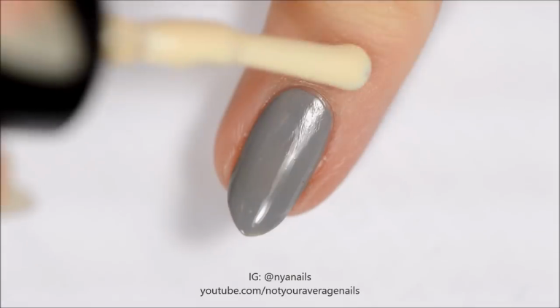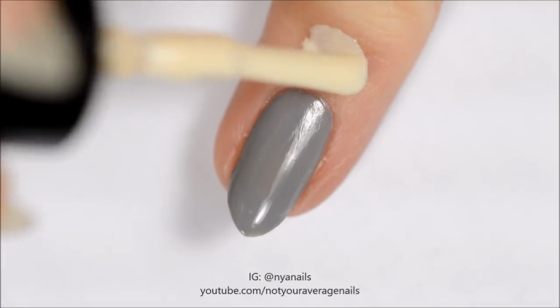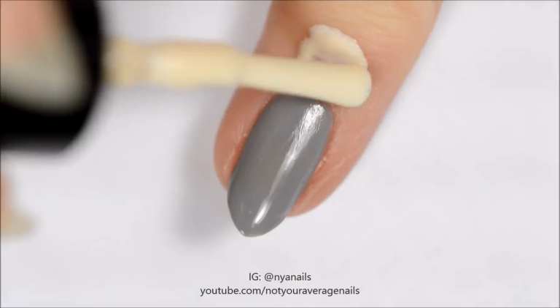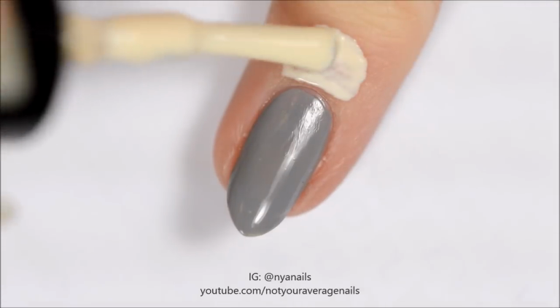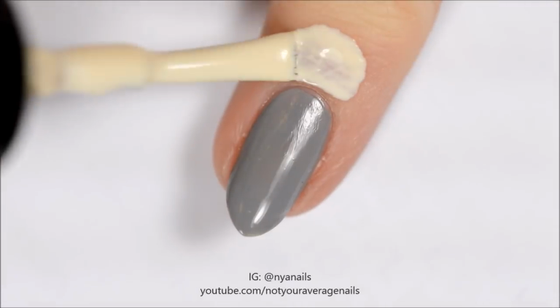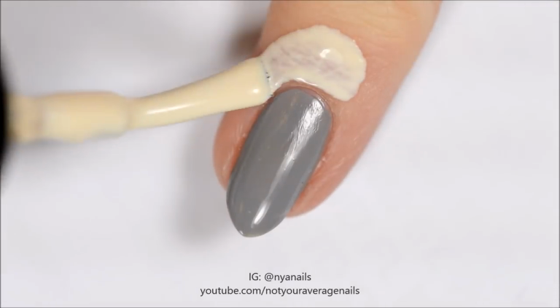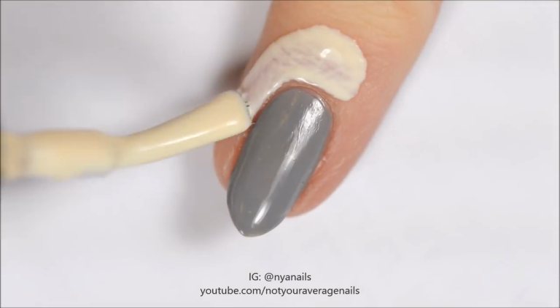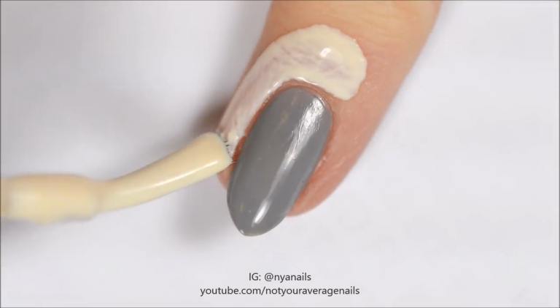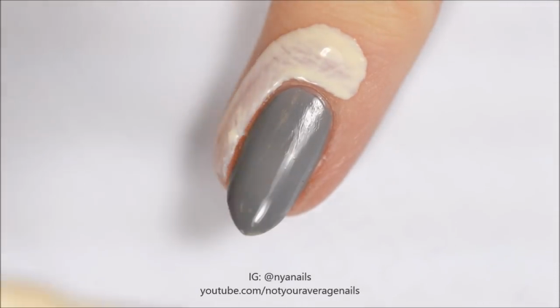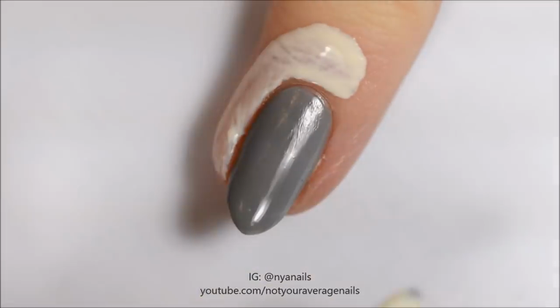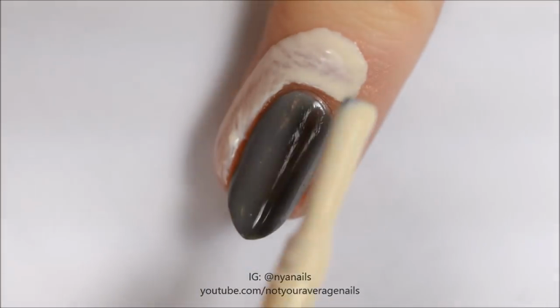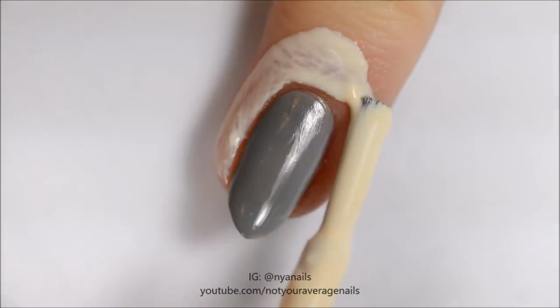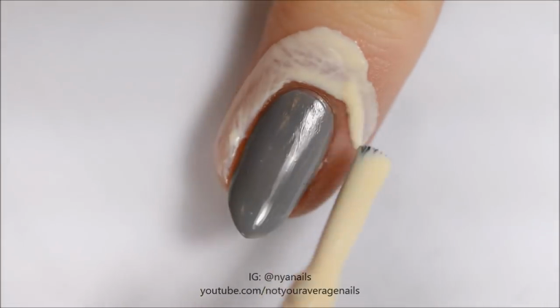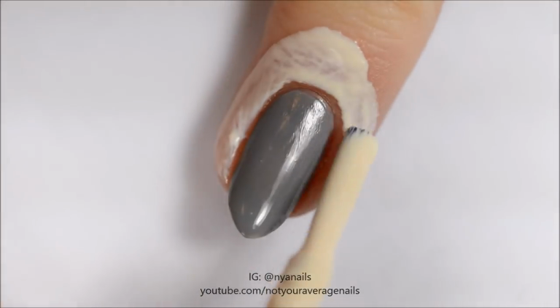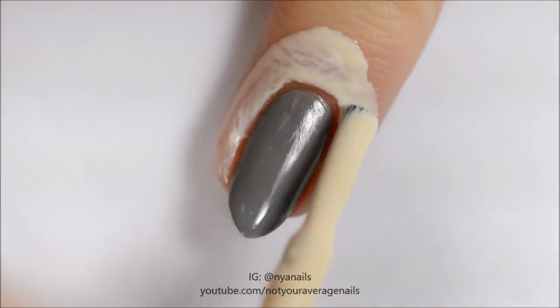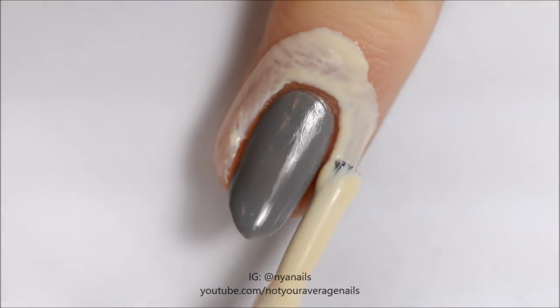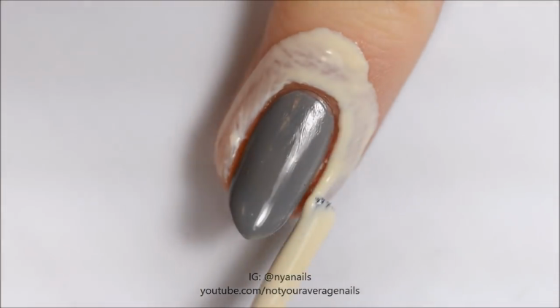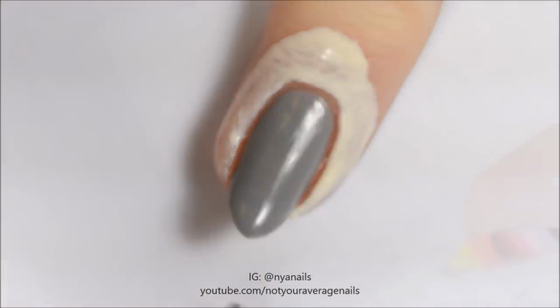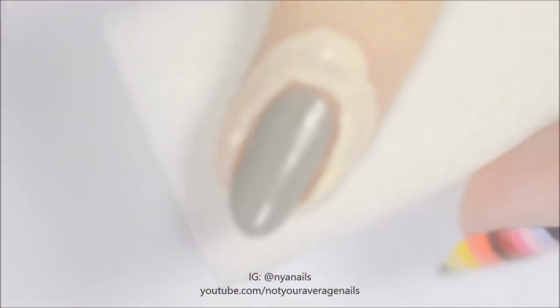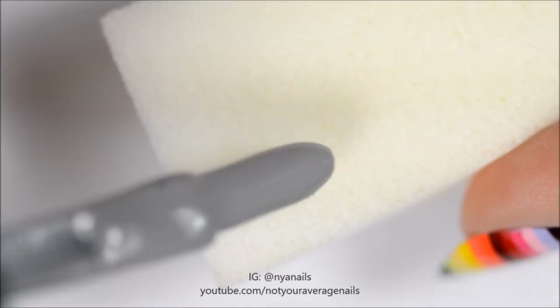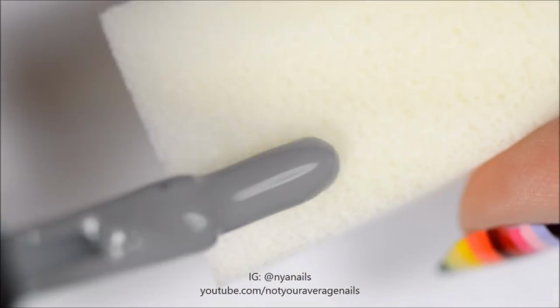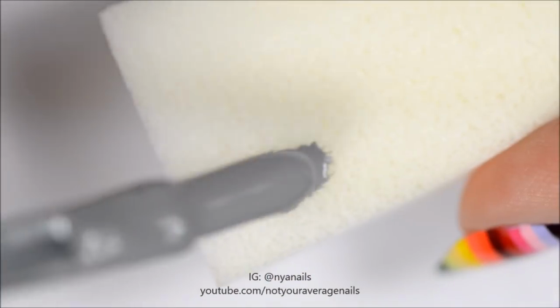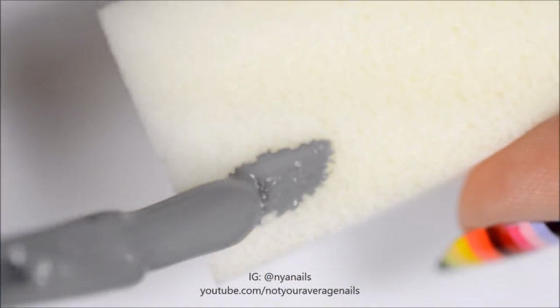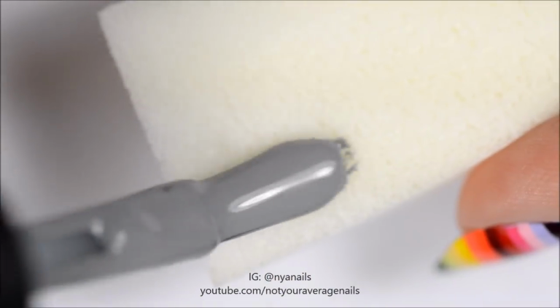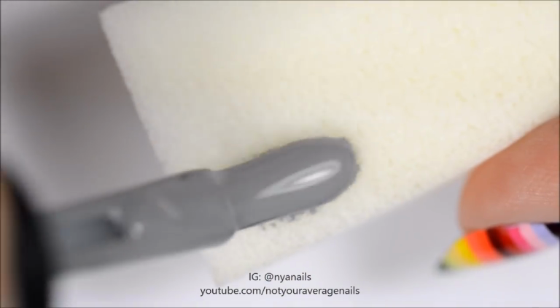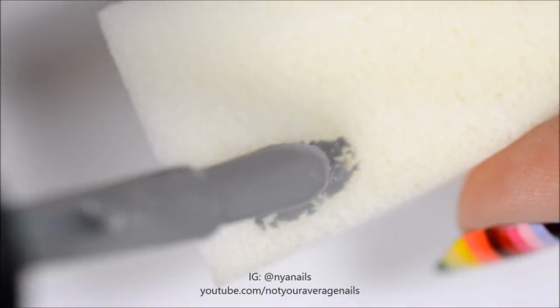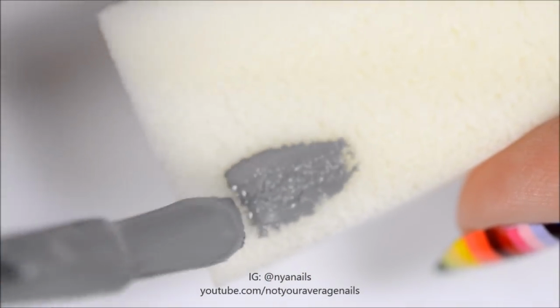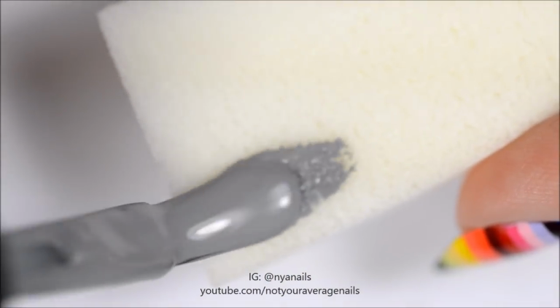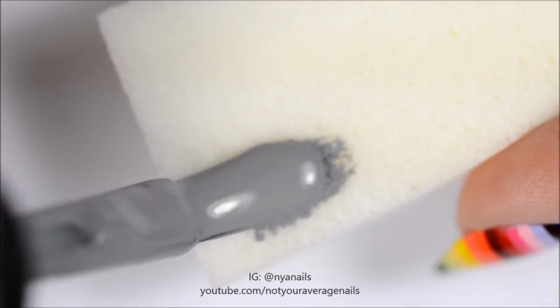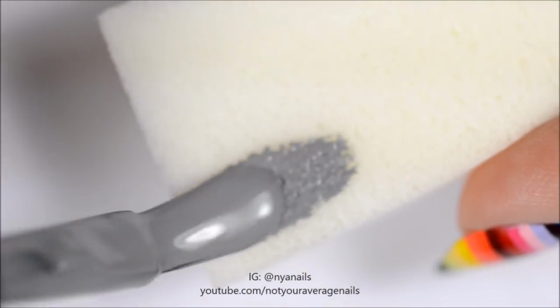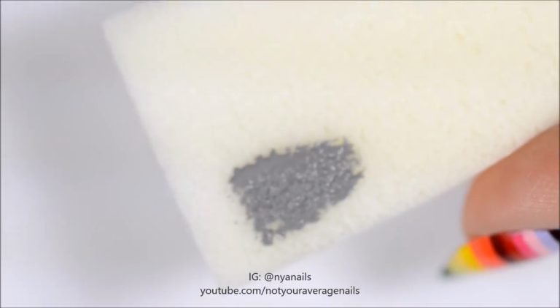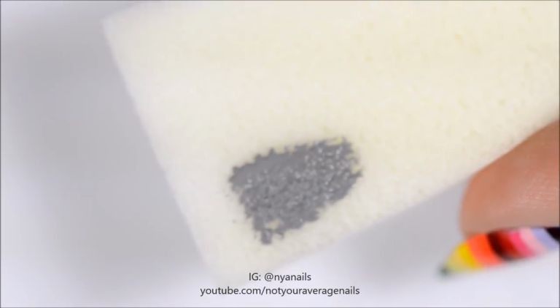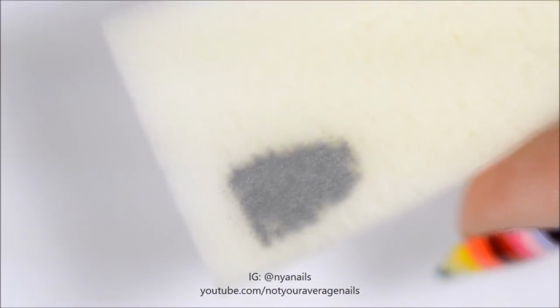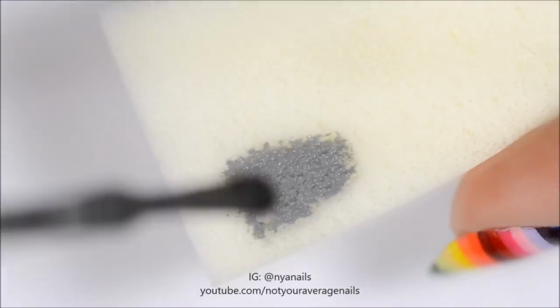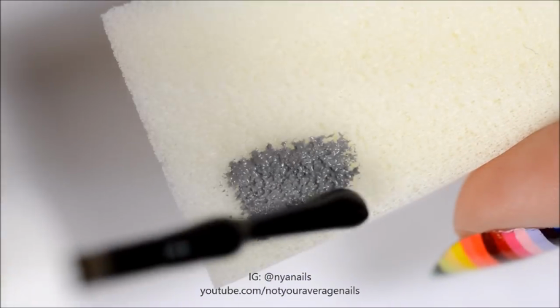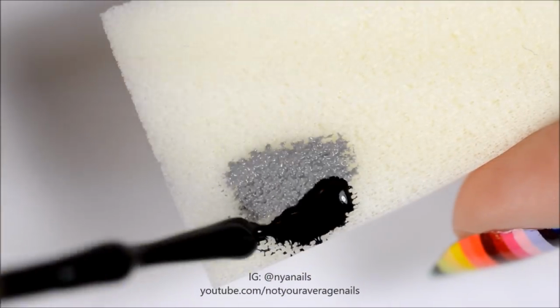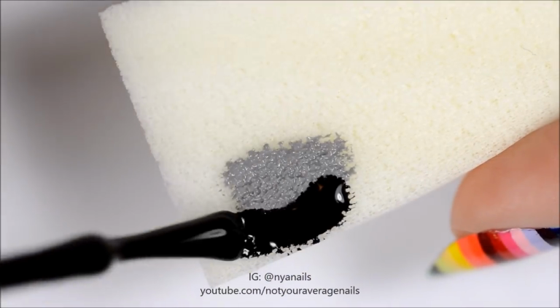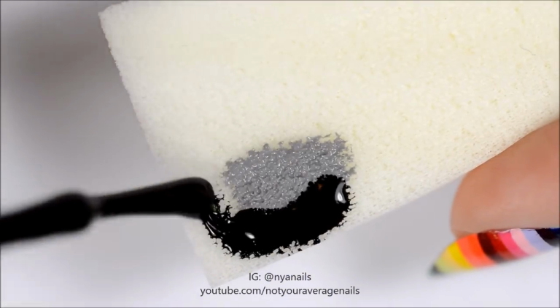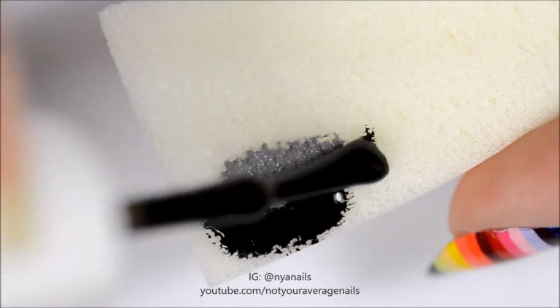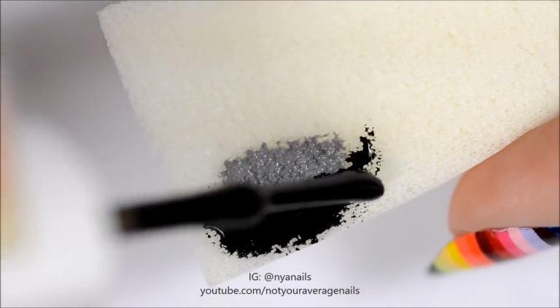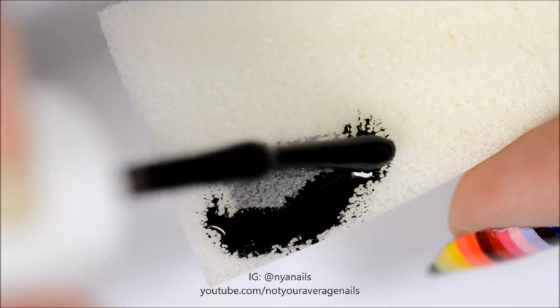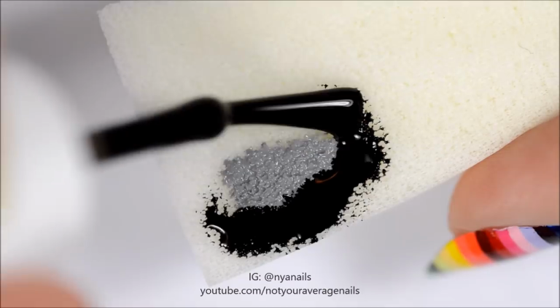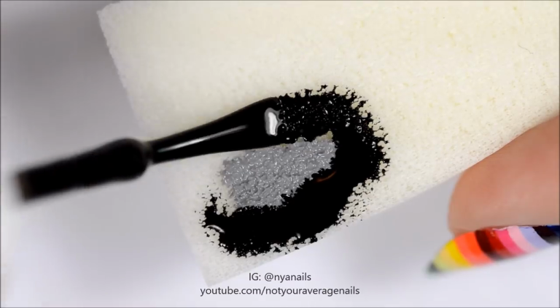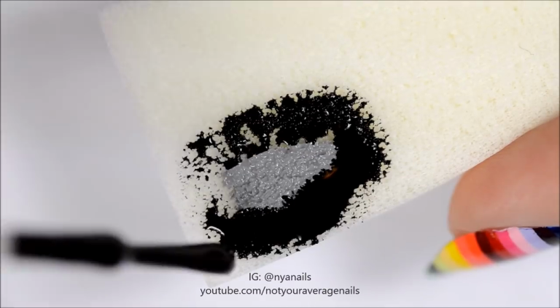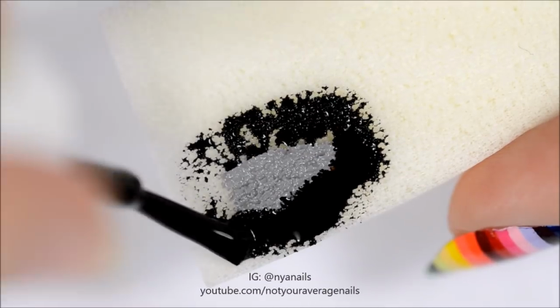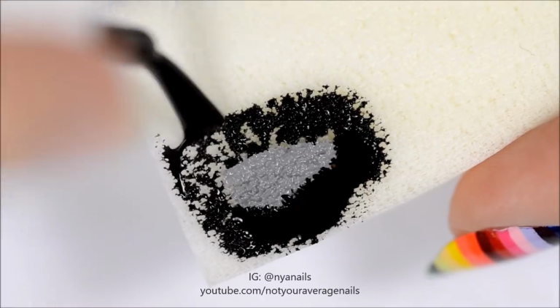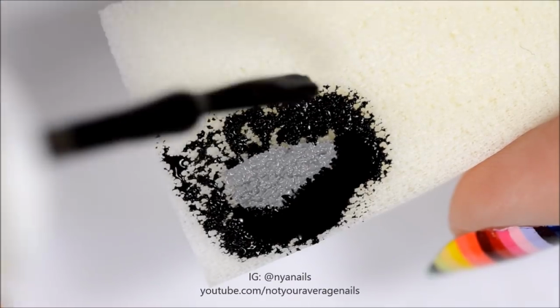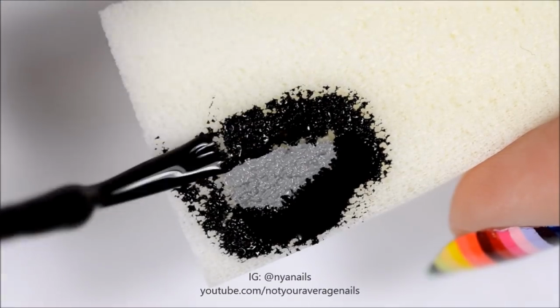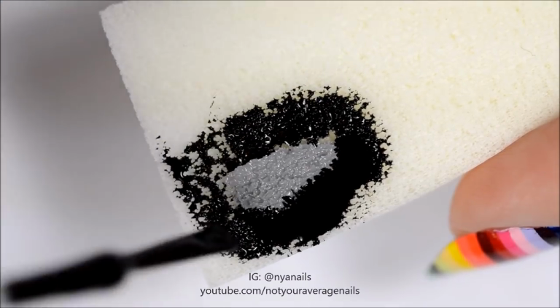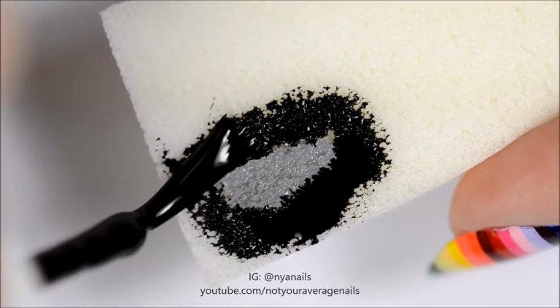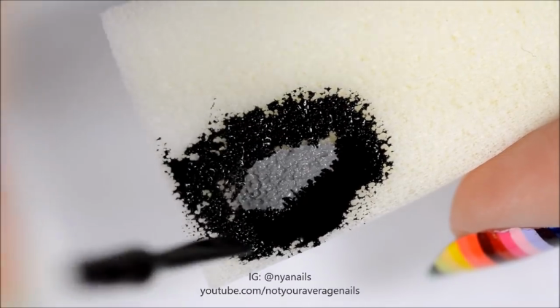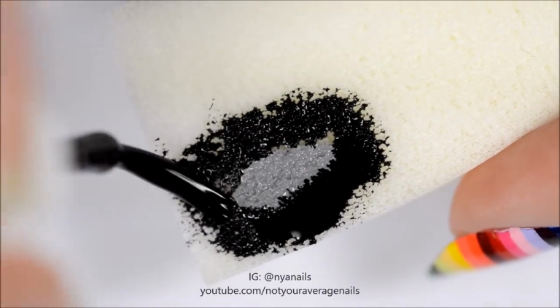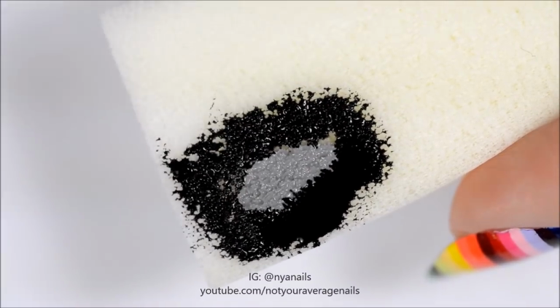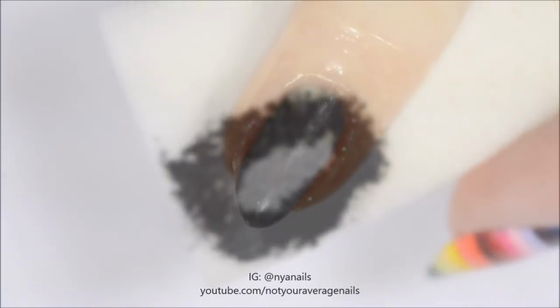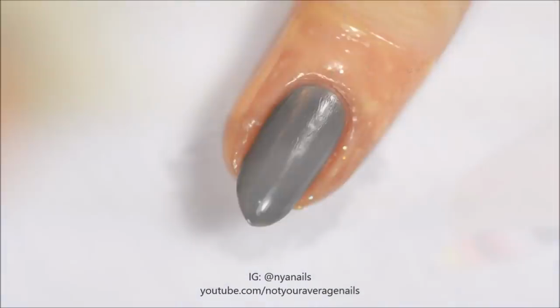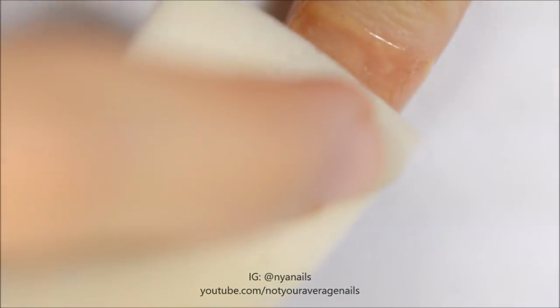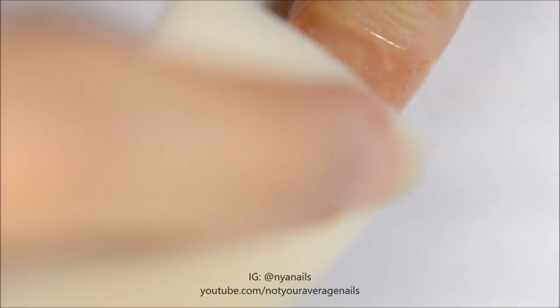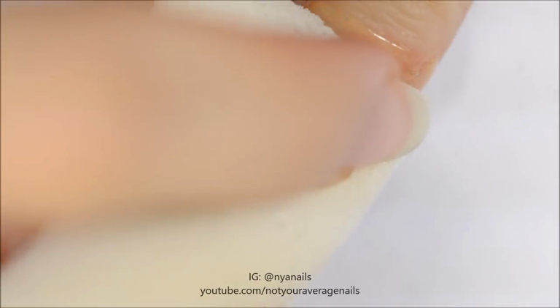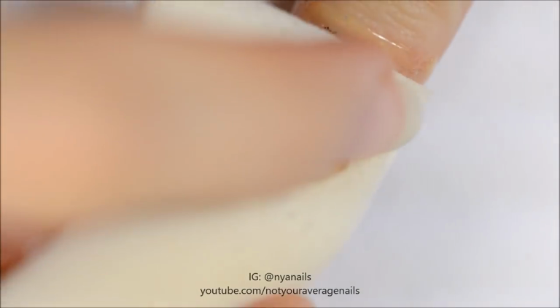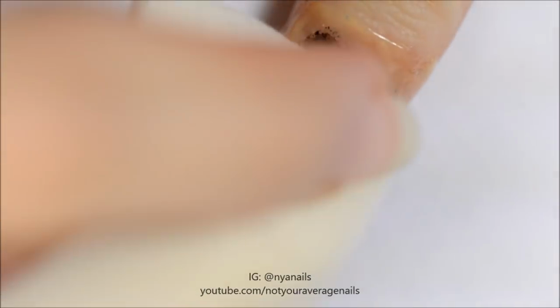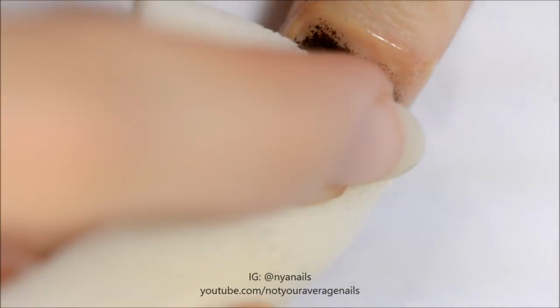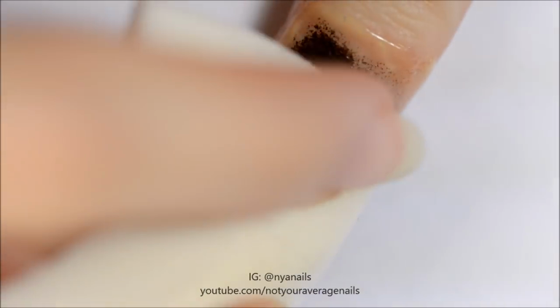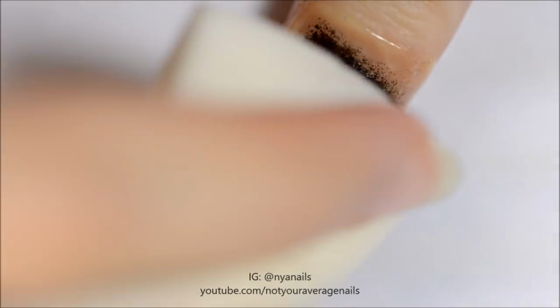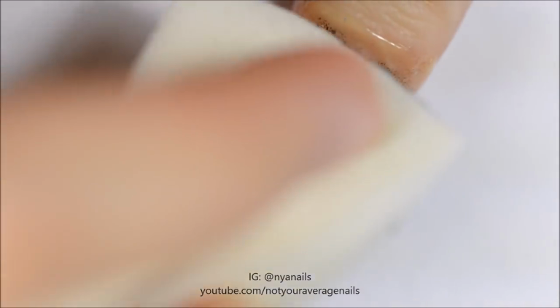Apply a peel off barrier around your nail and let it dry. Apply grey and black polish to a makeup sponge as shown and dab it onto the nail.